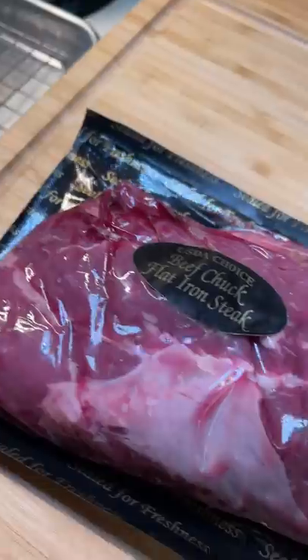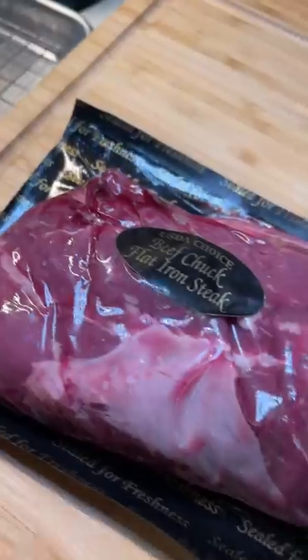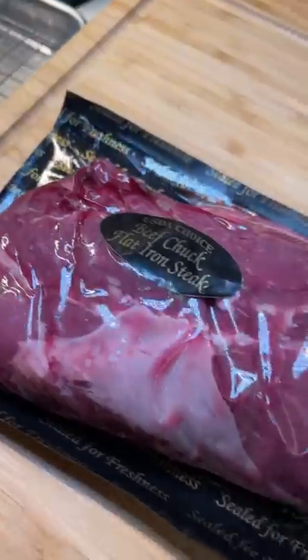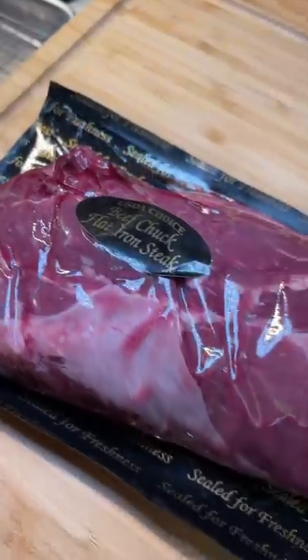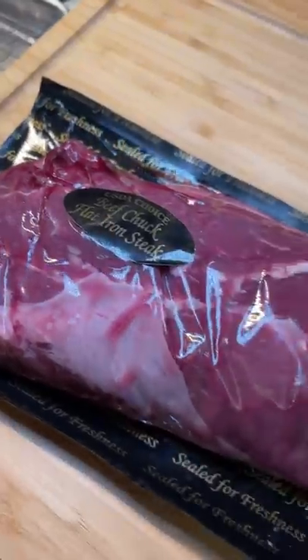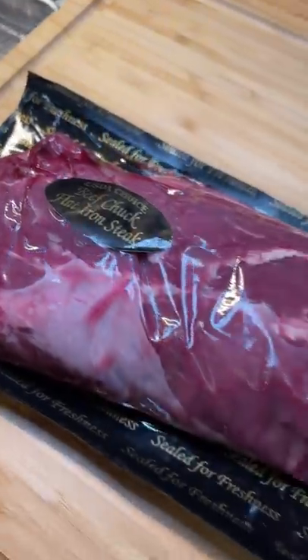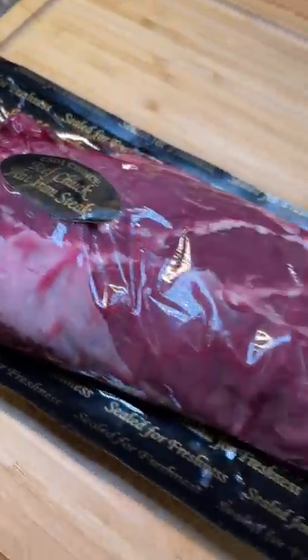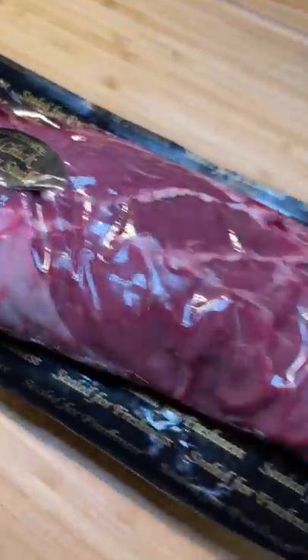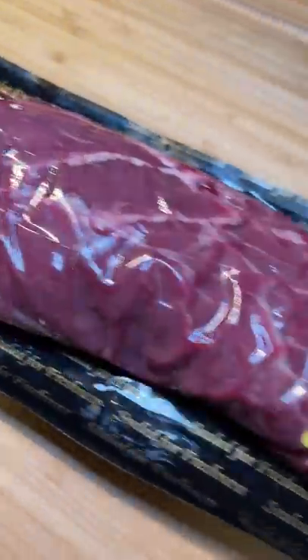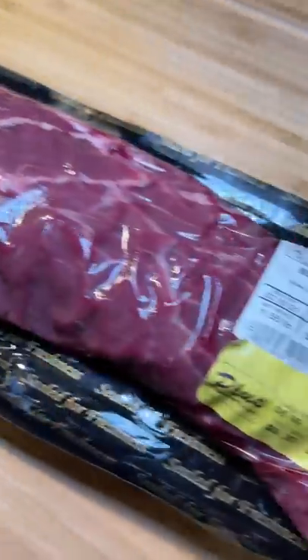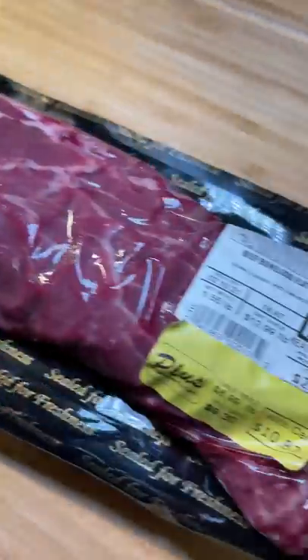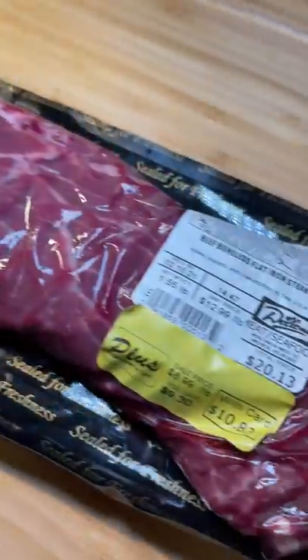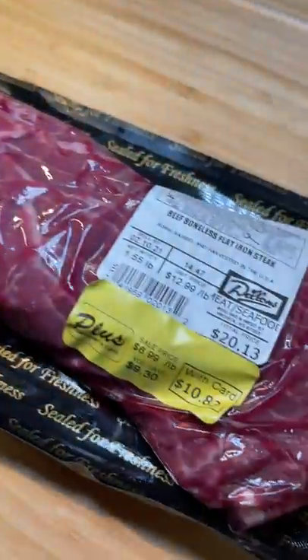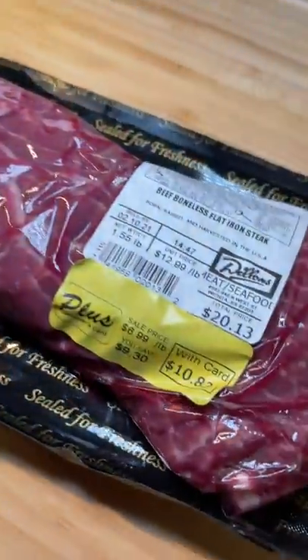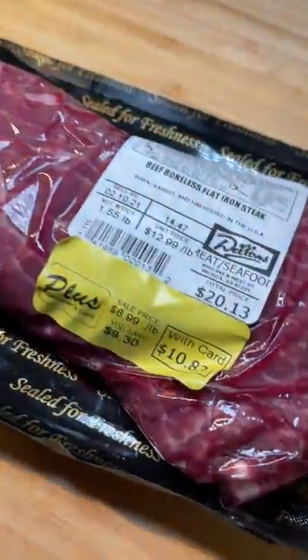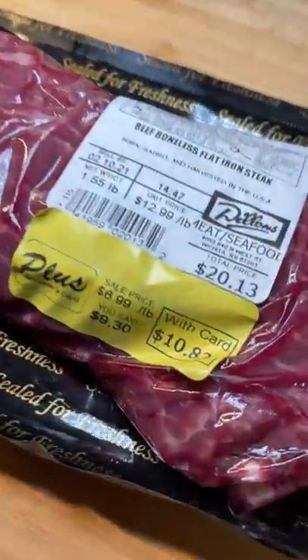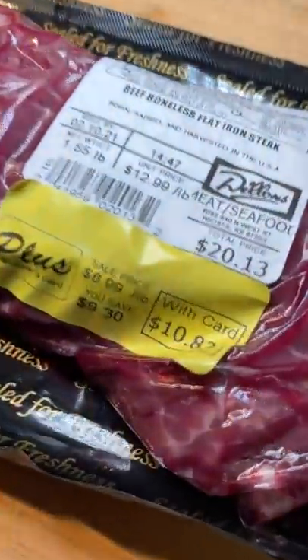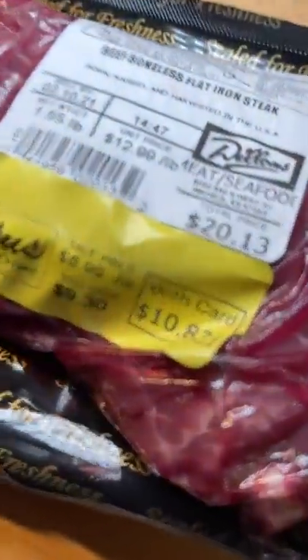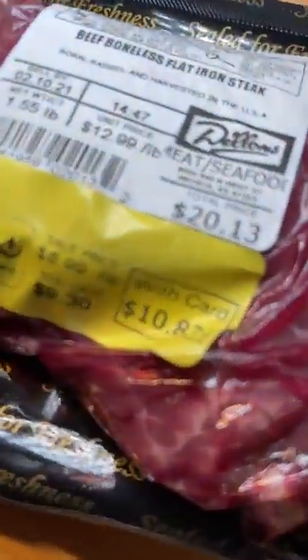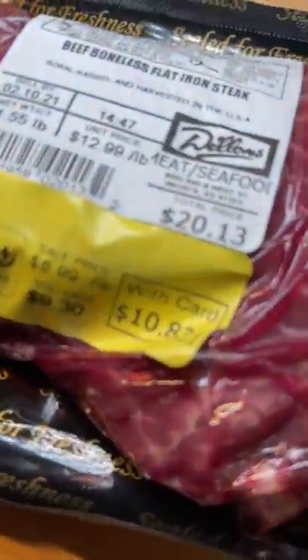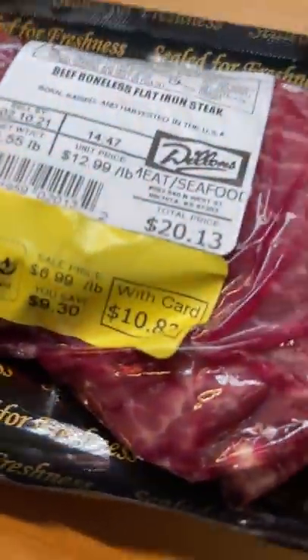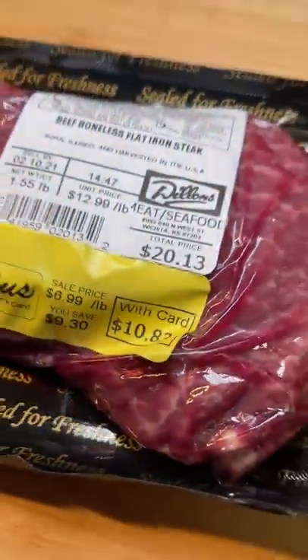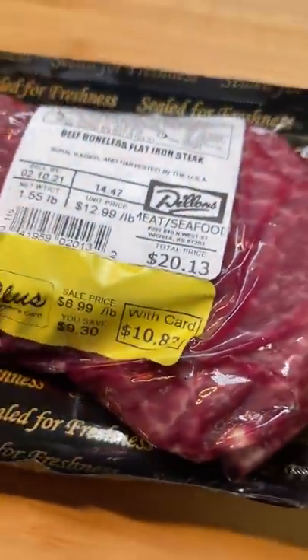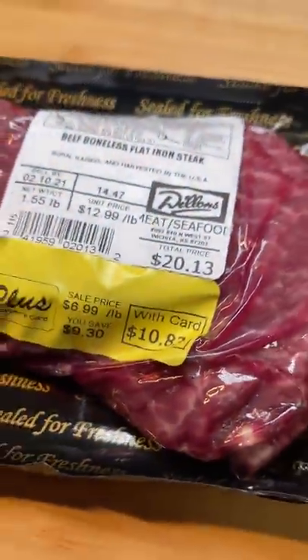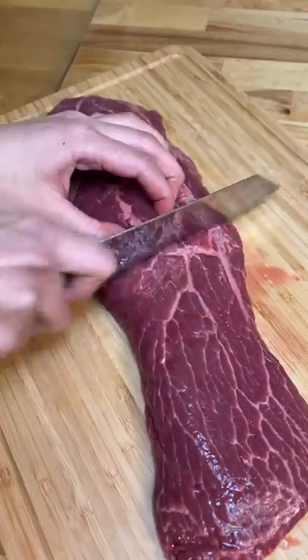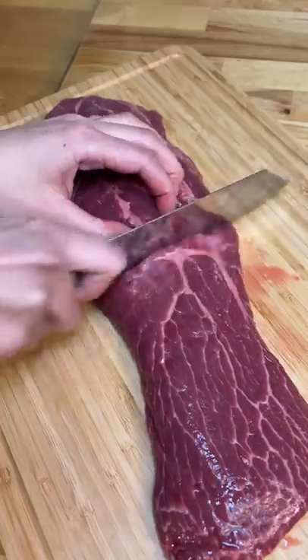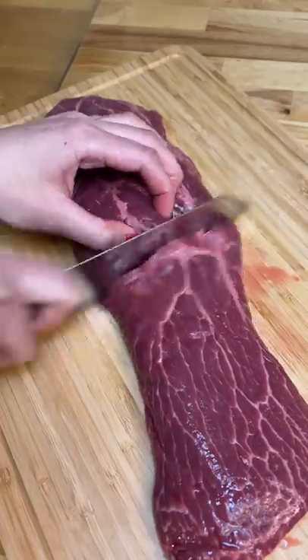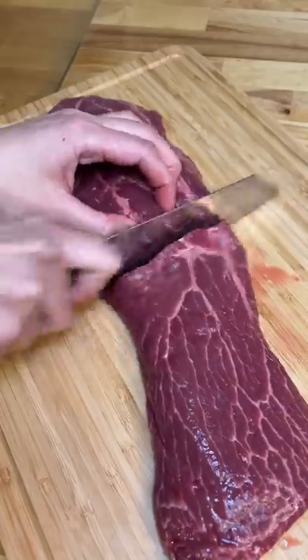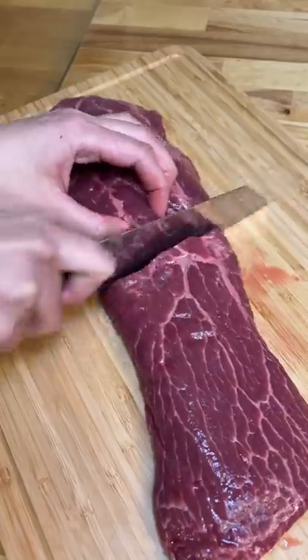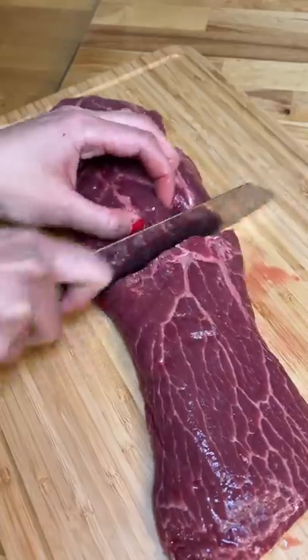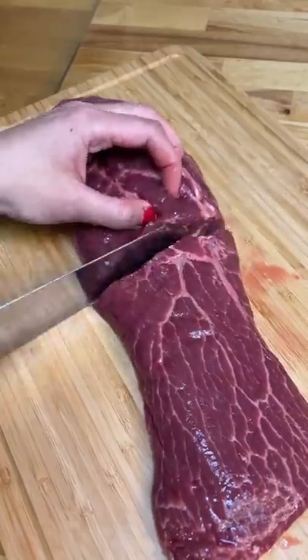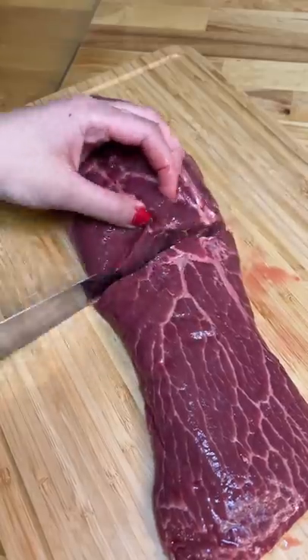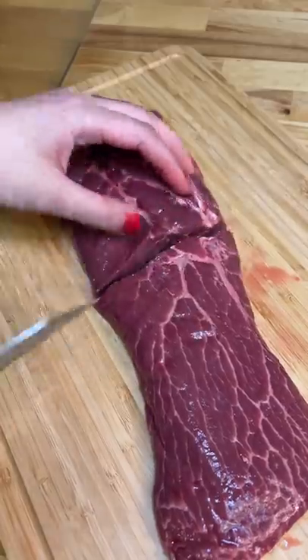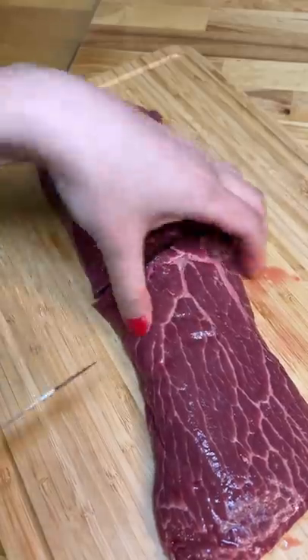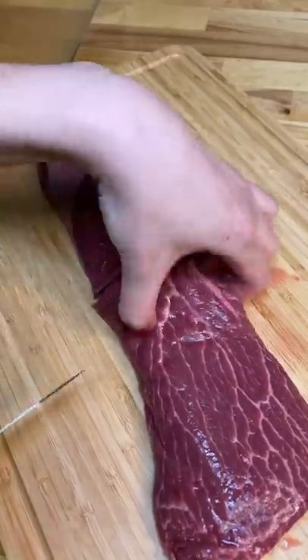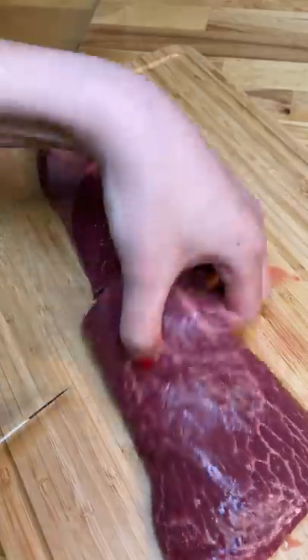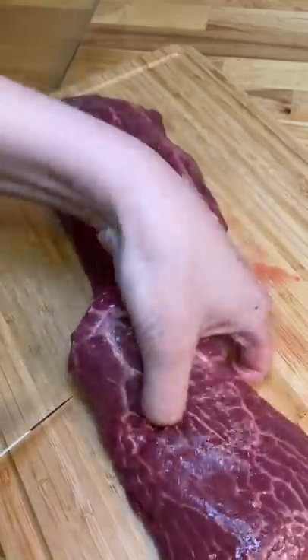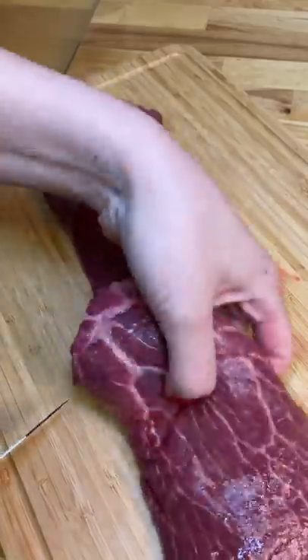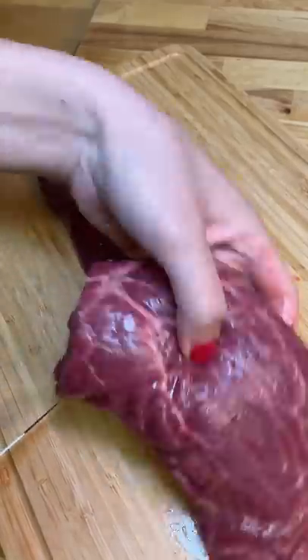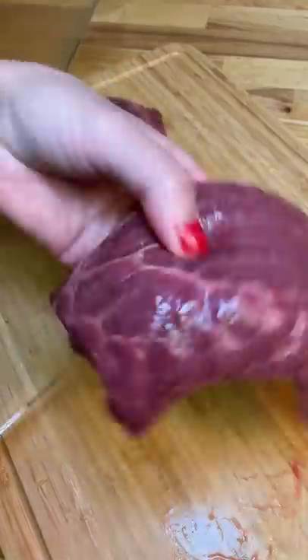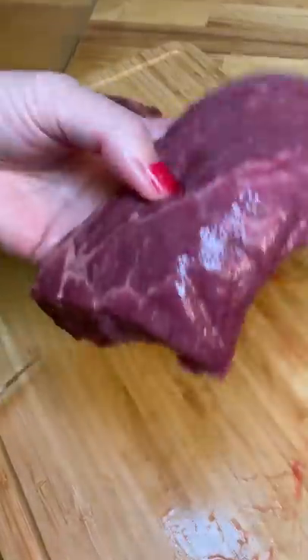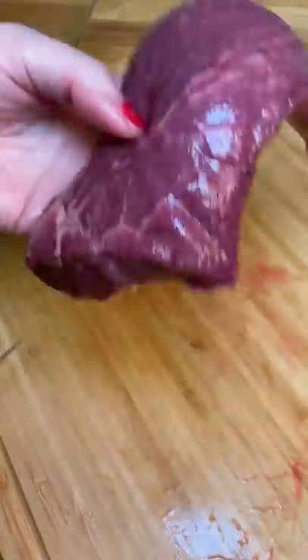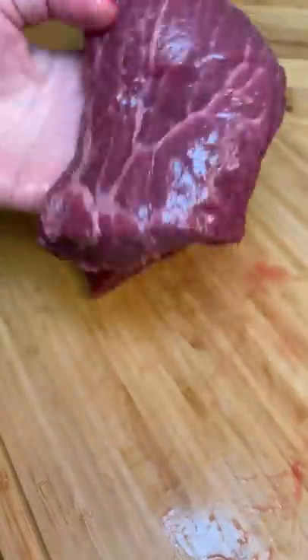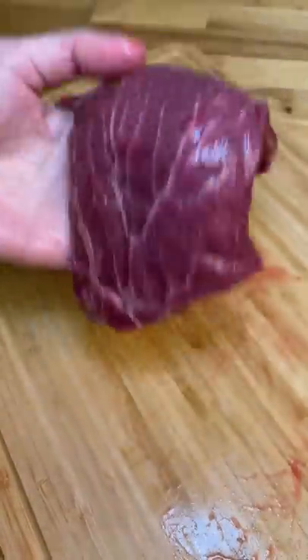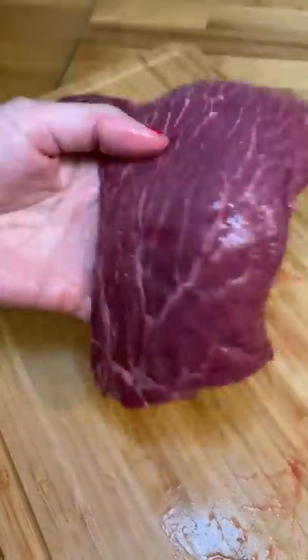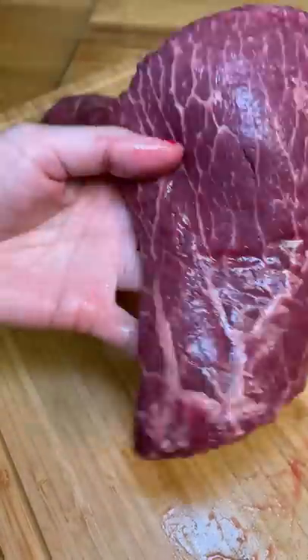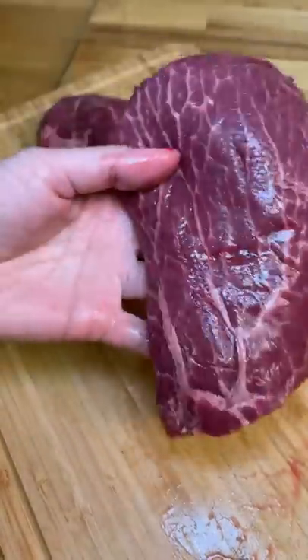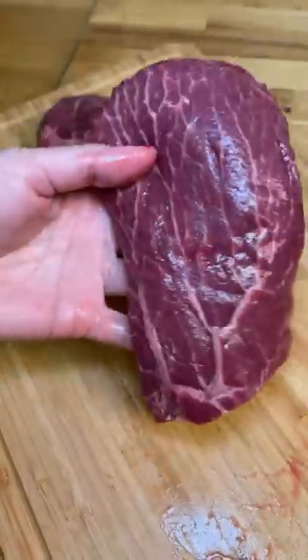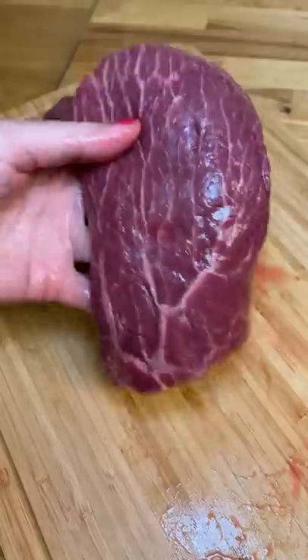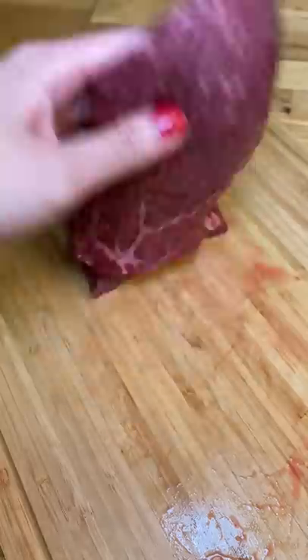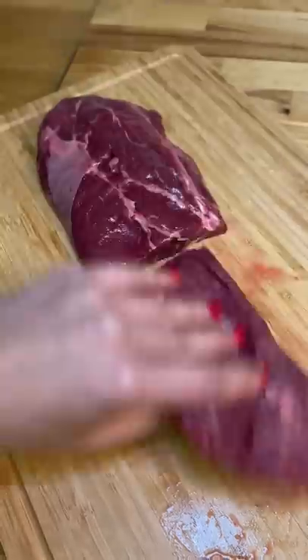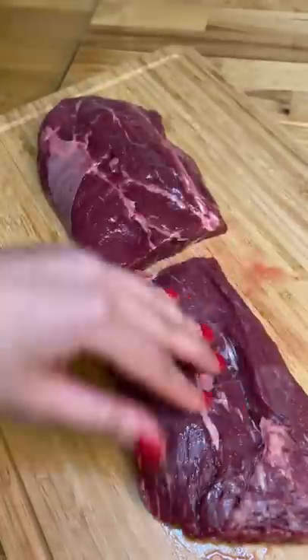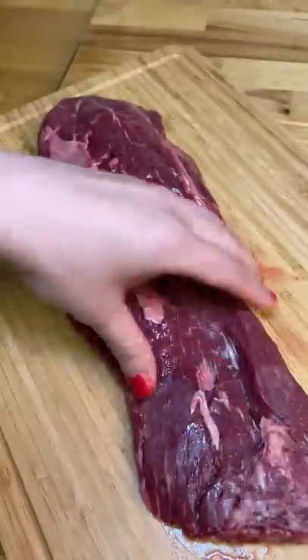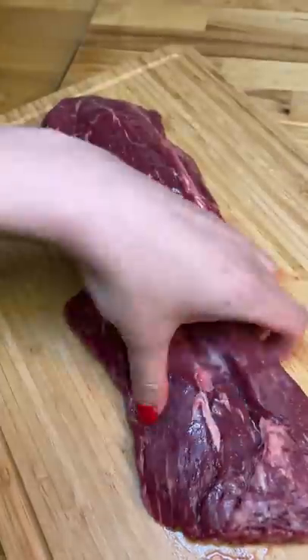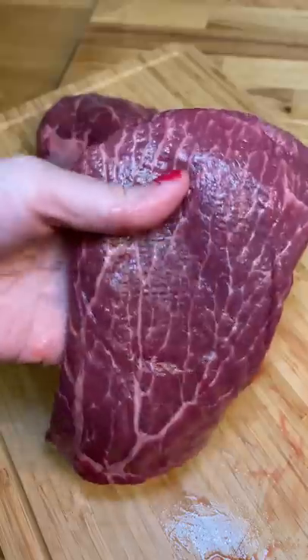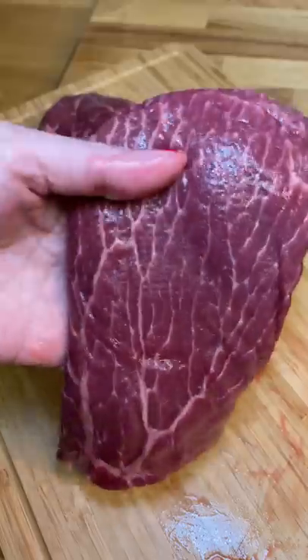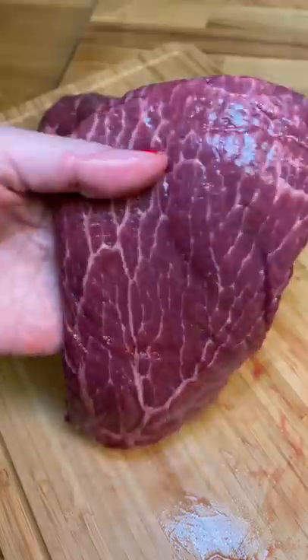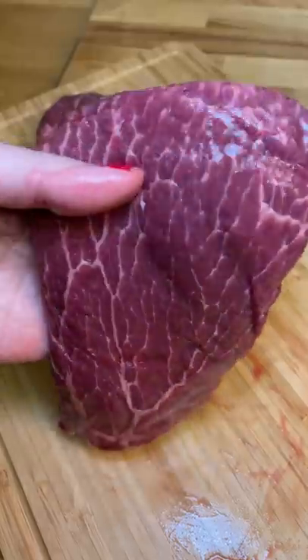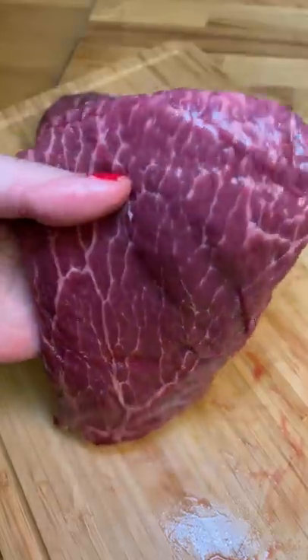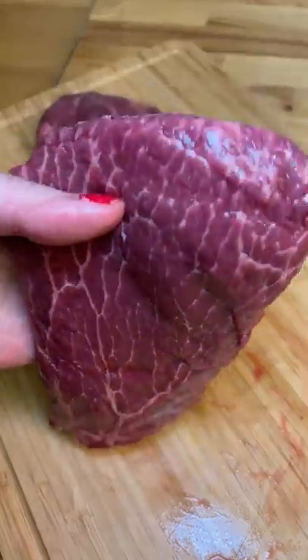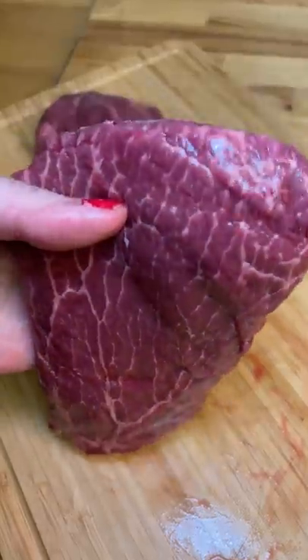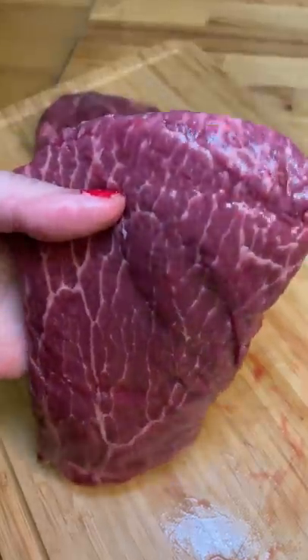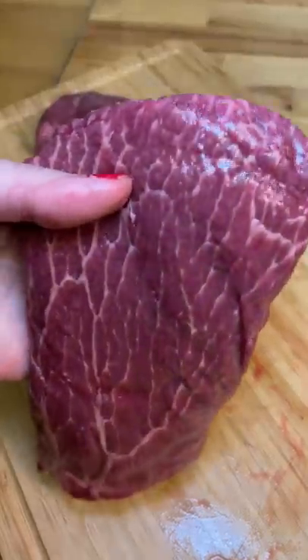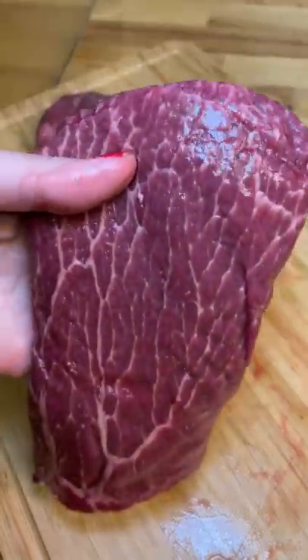If you've watched my videos then you know that I can't turn down a good sale on meats. I found this flat iron steak for half the price so I grabbed it, even though I've never cooked this cut before.